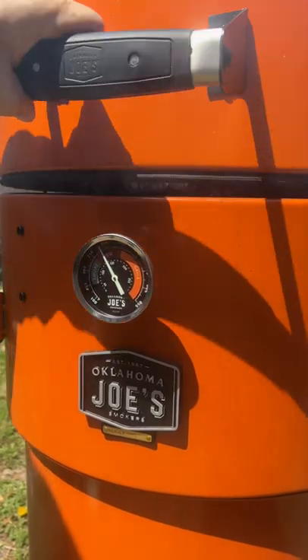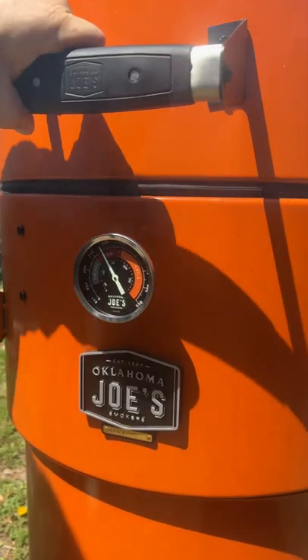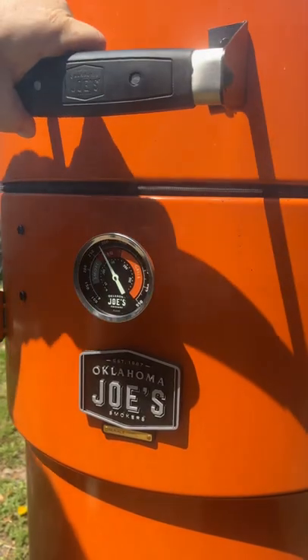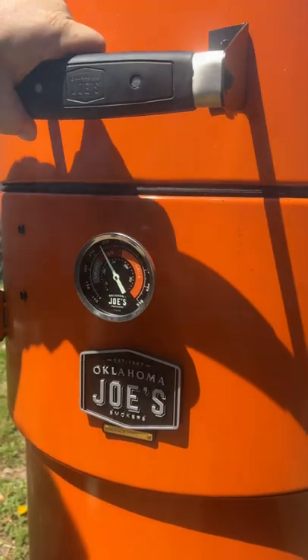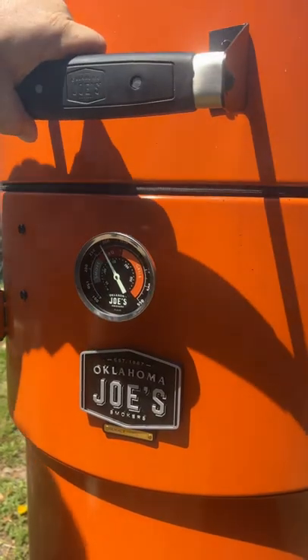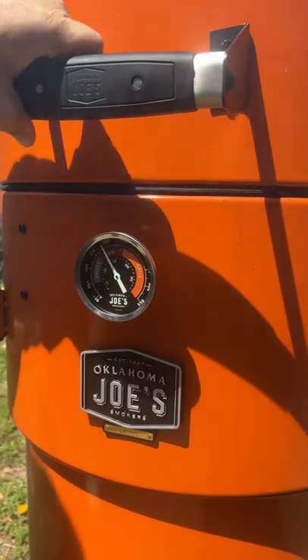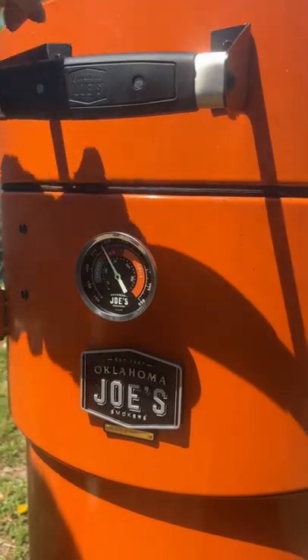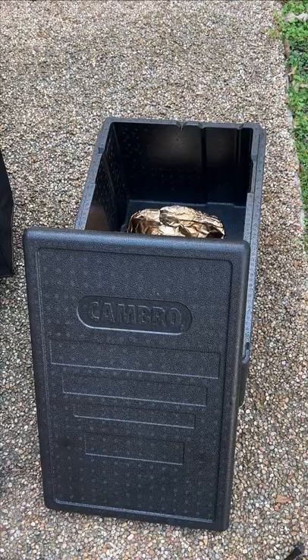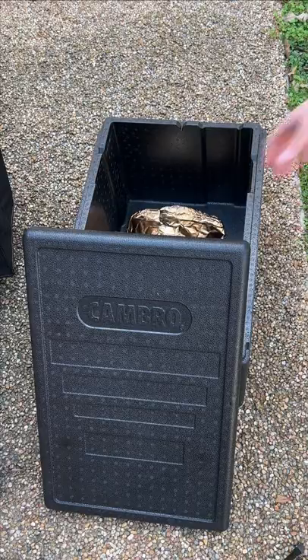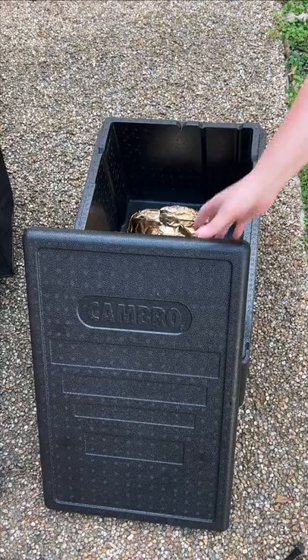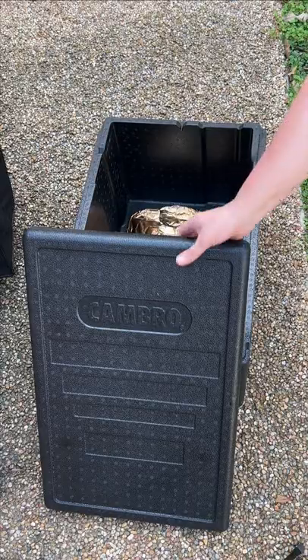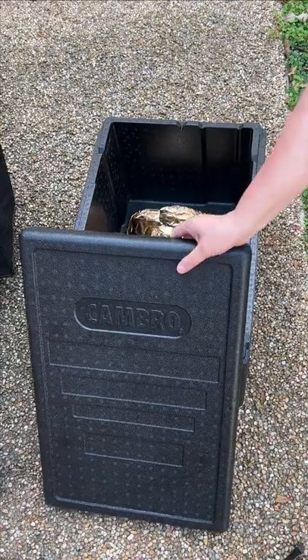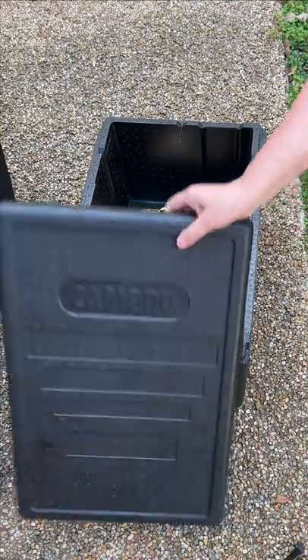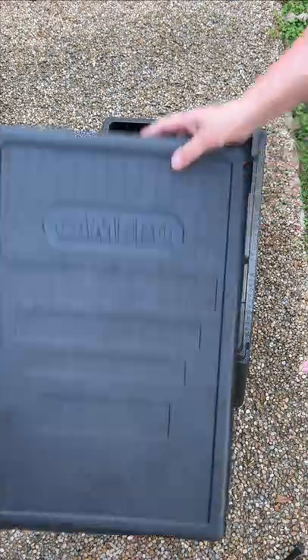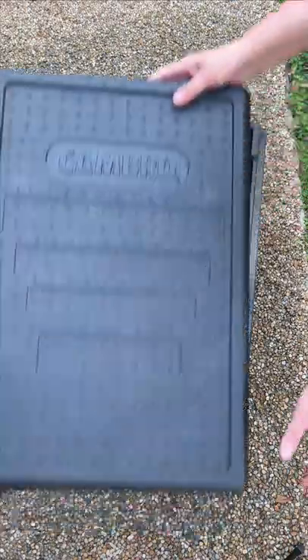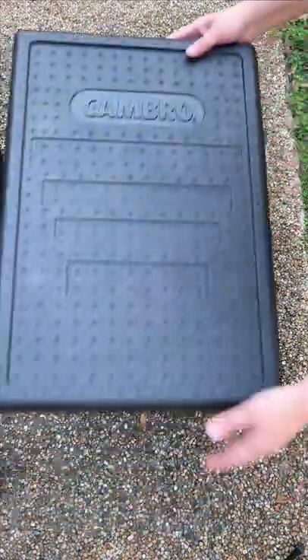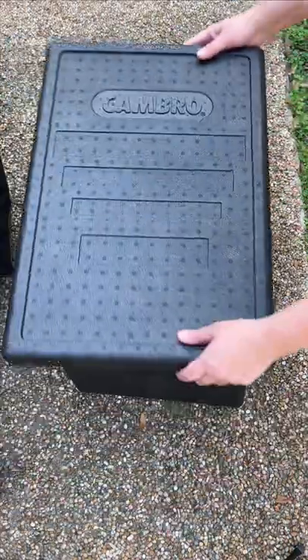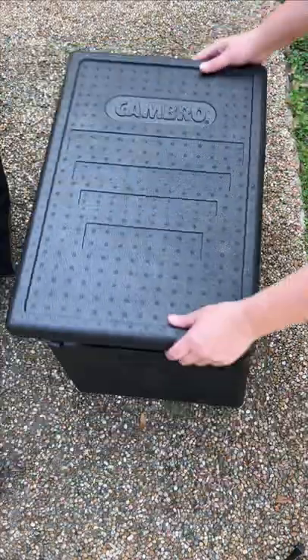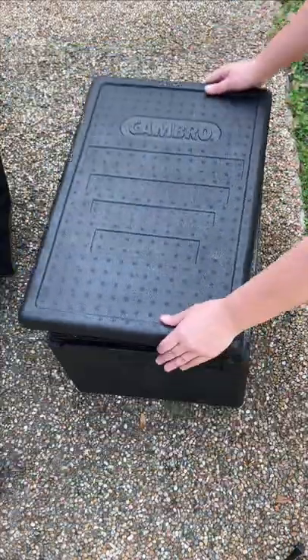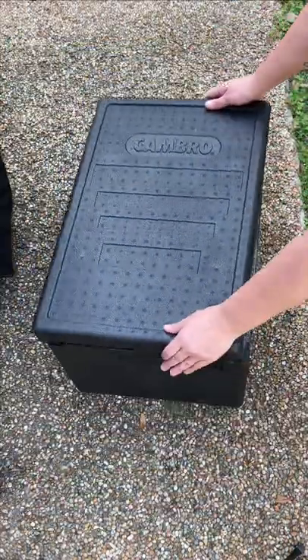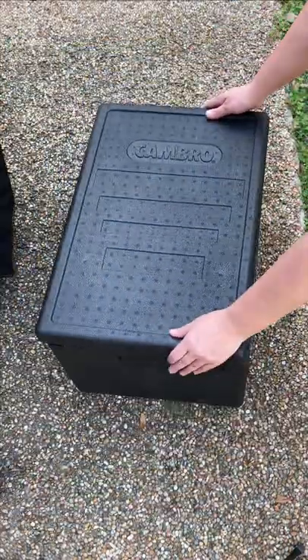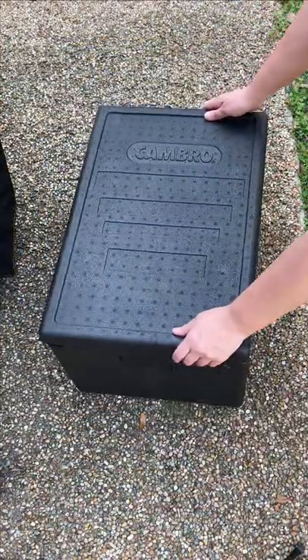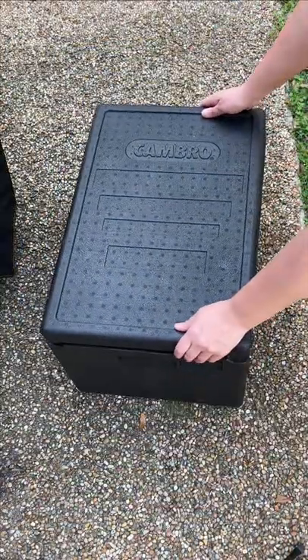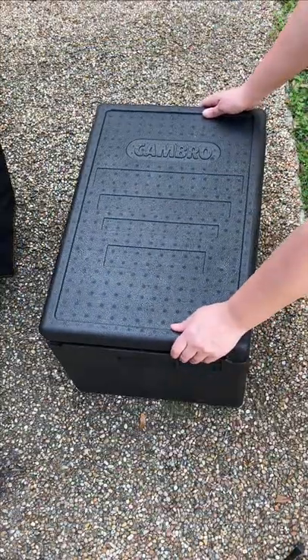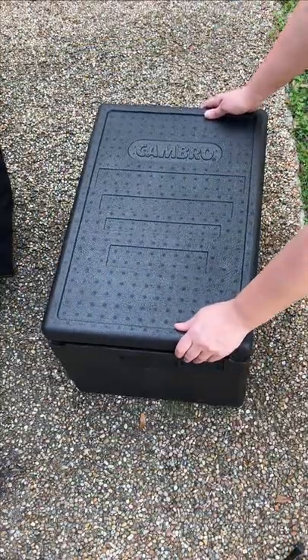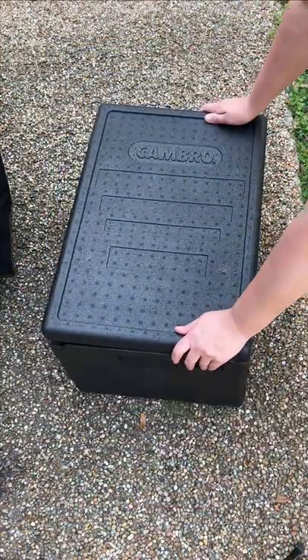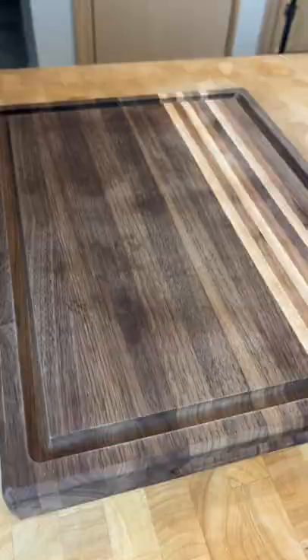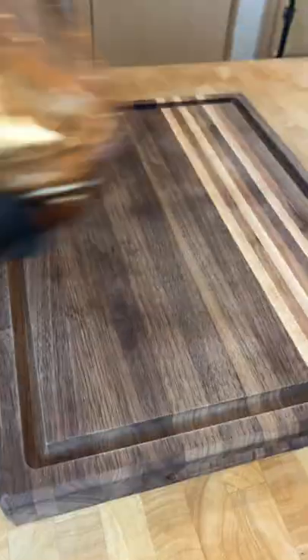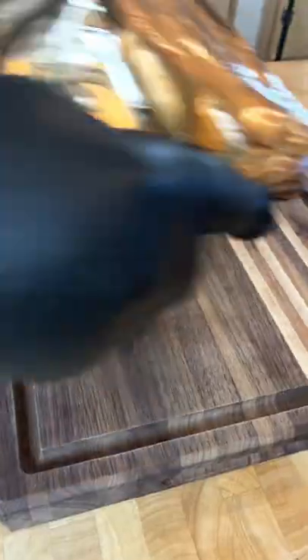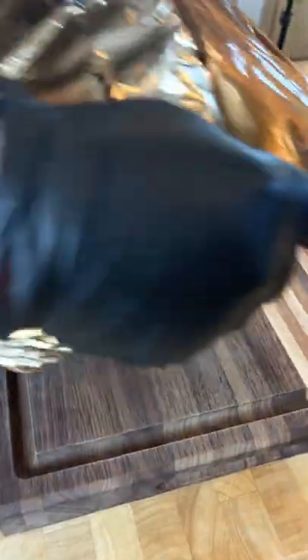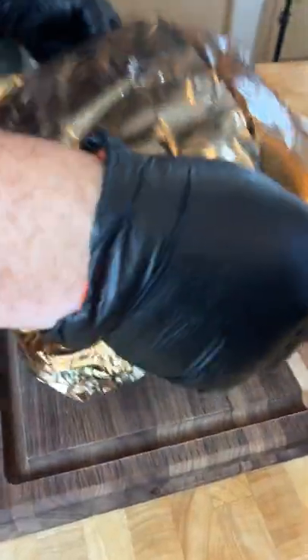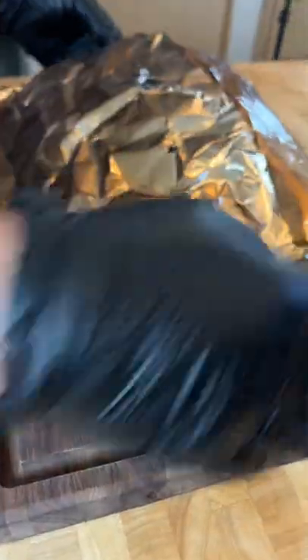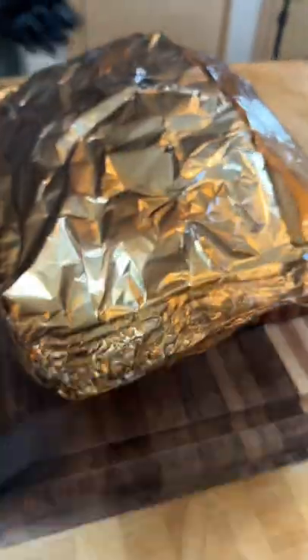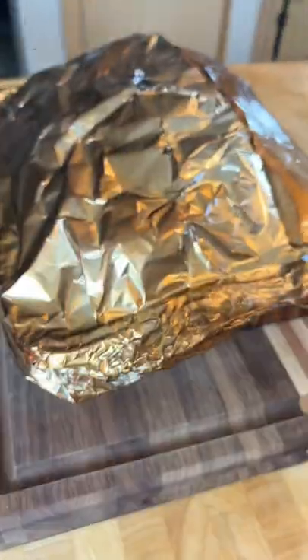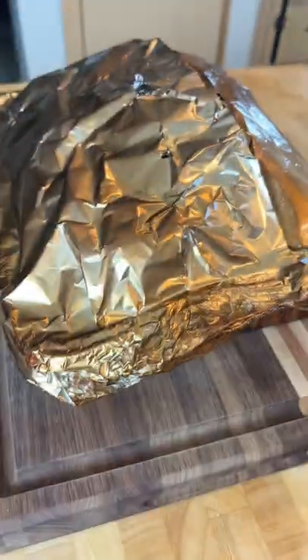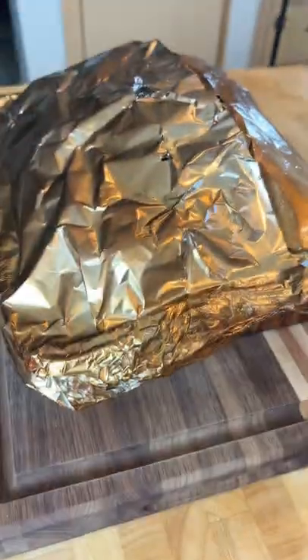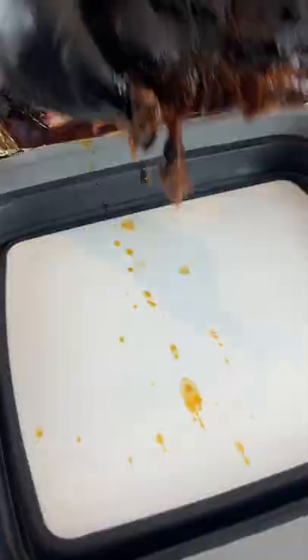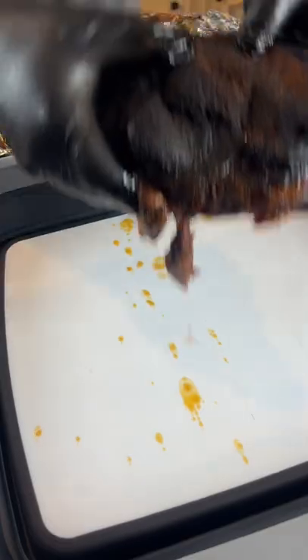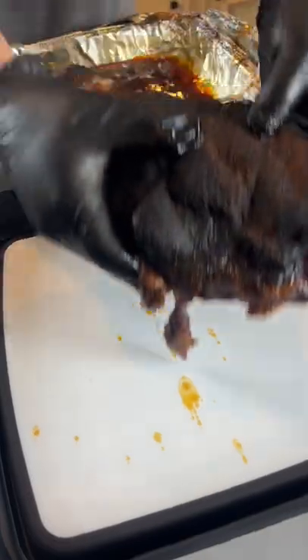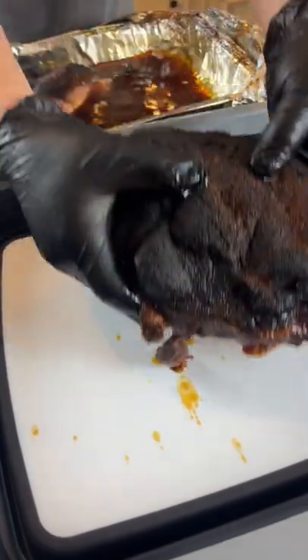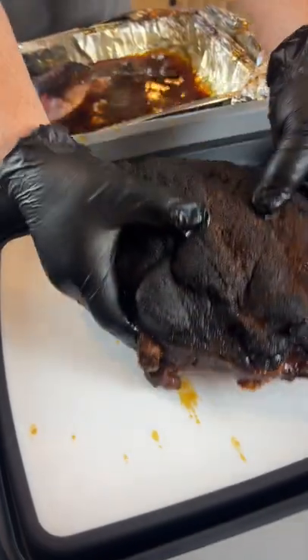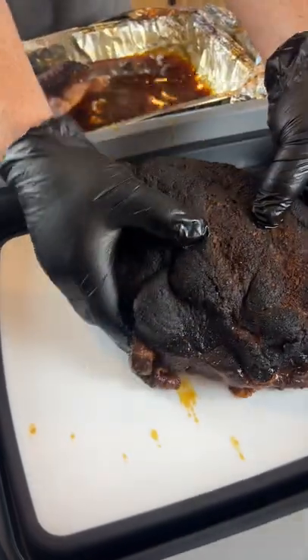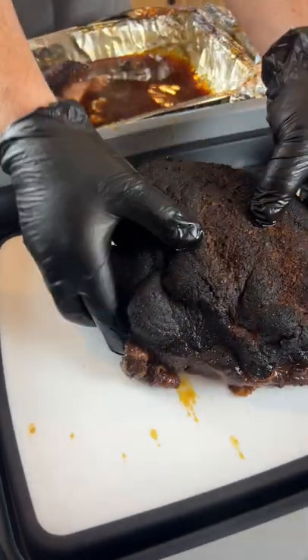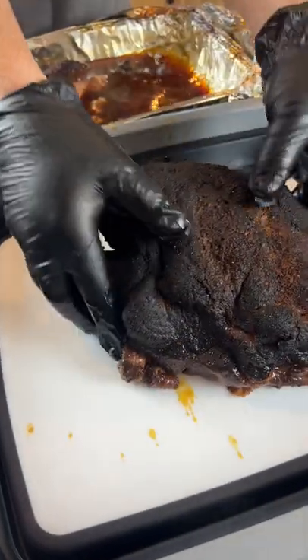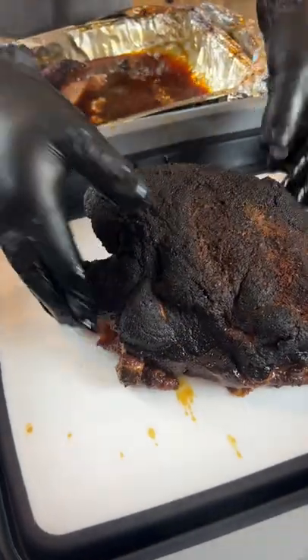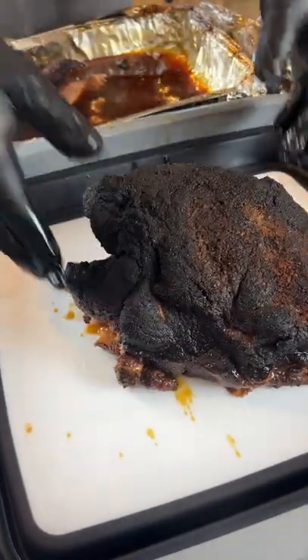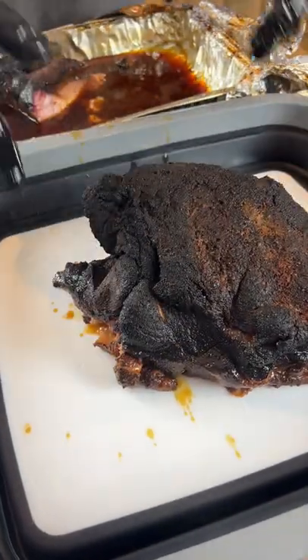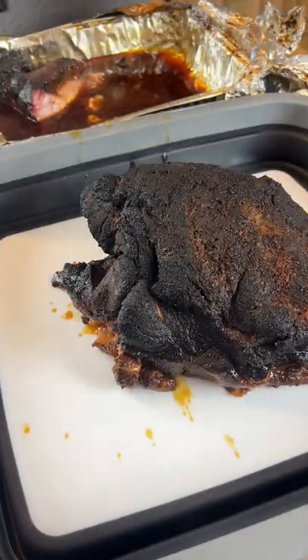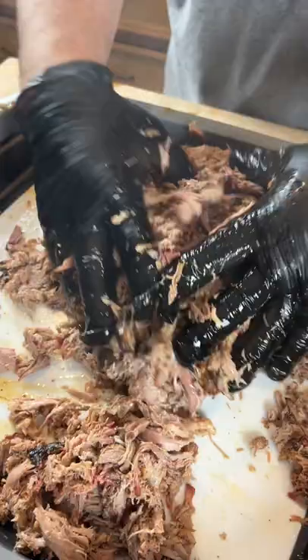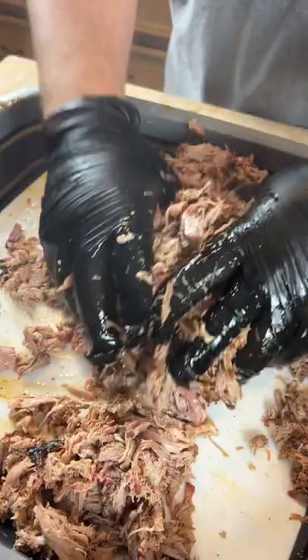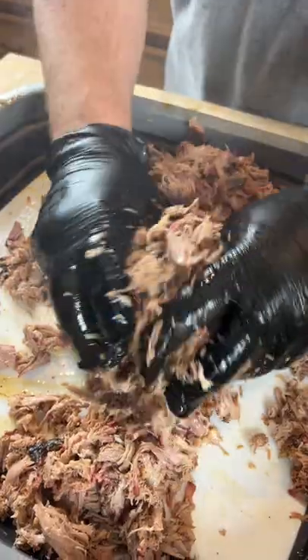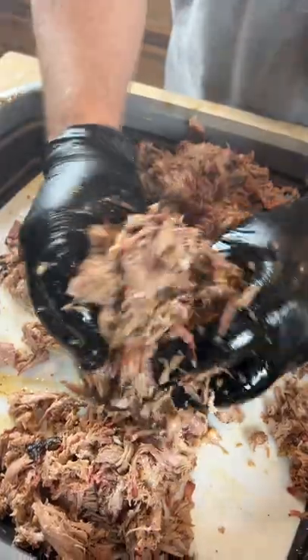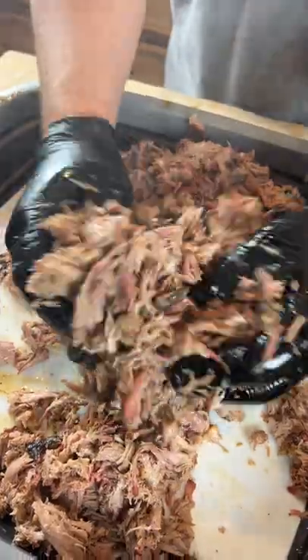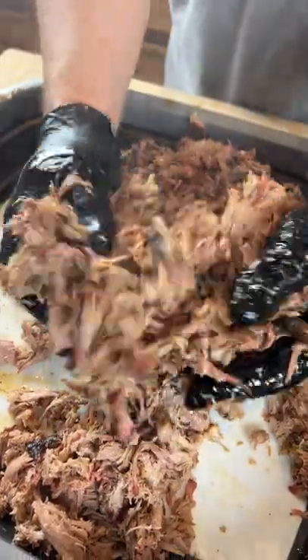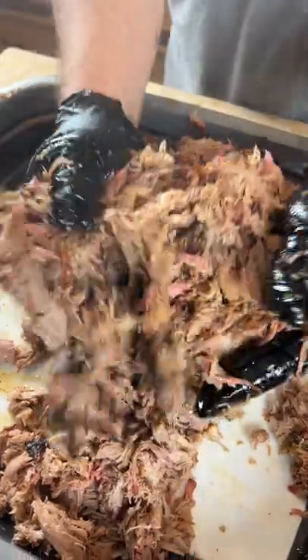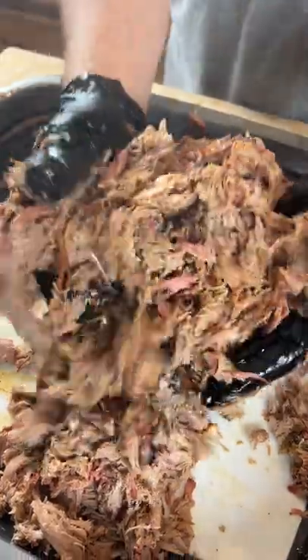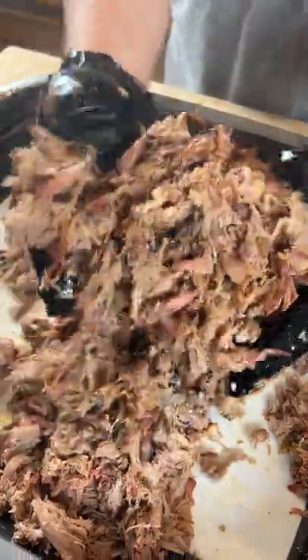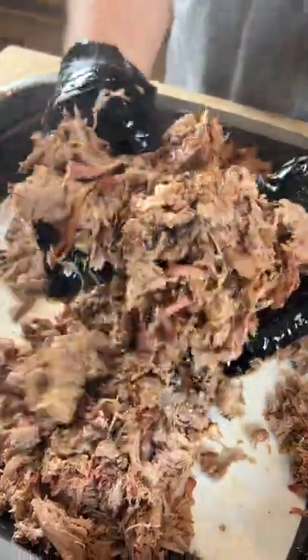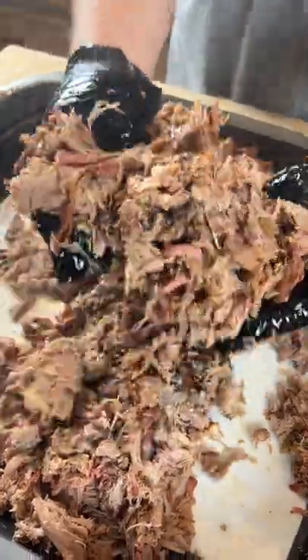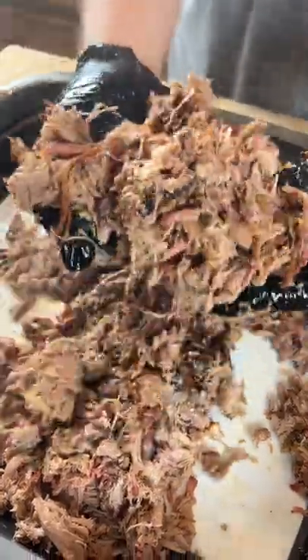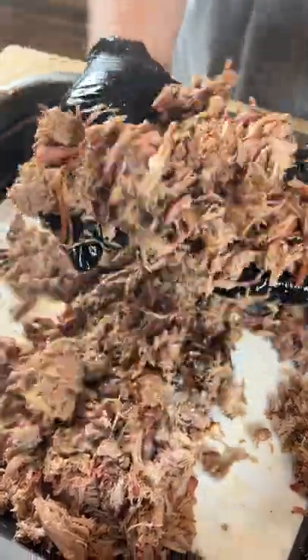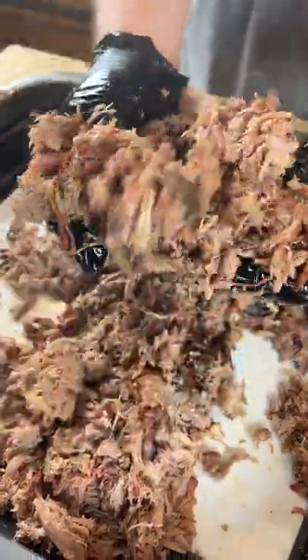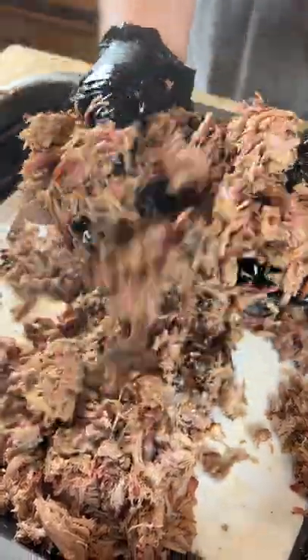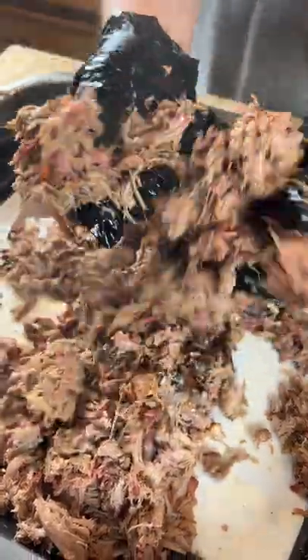You're going to let it rest for about an hour in a cooler or Cambro. Then it's time to shred it up and enjoy some of the best pulled pork you'll ever have.